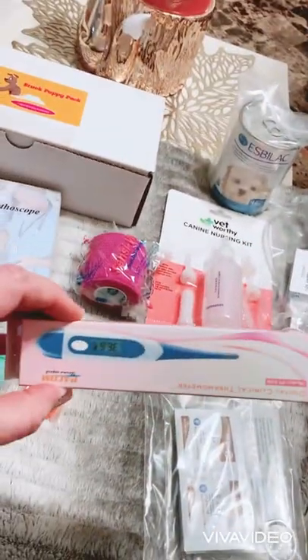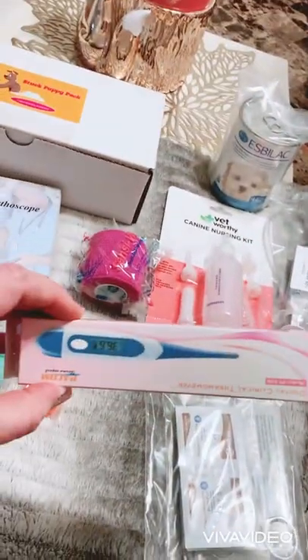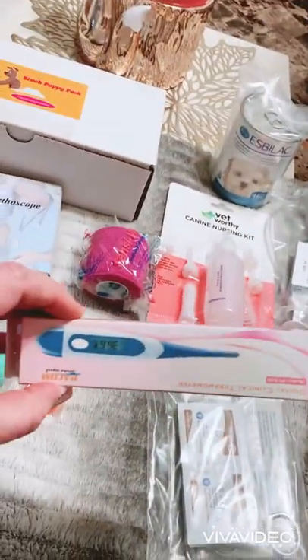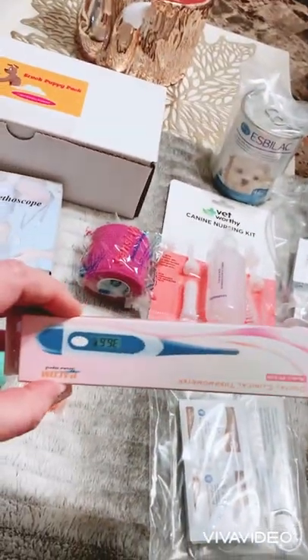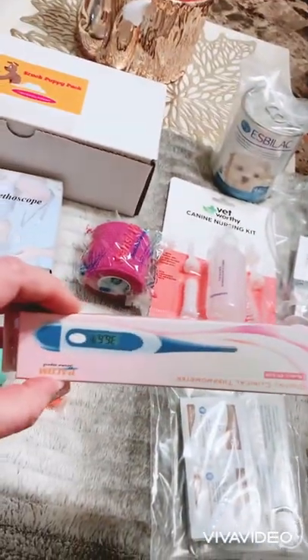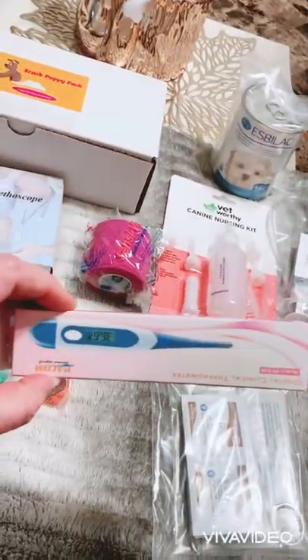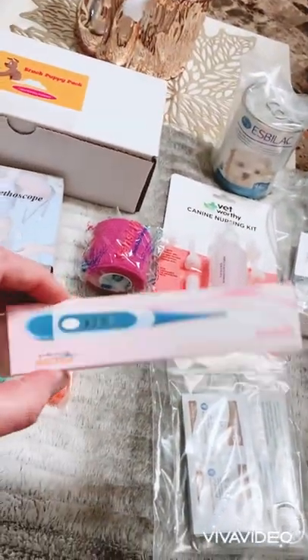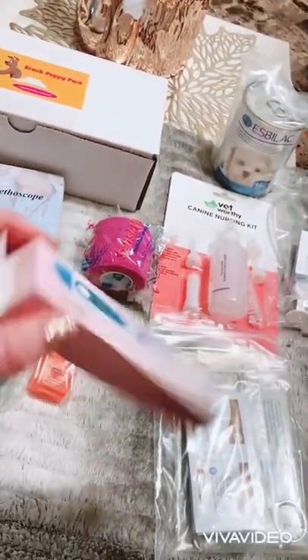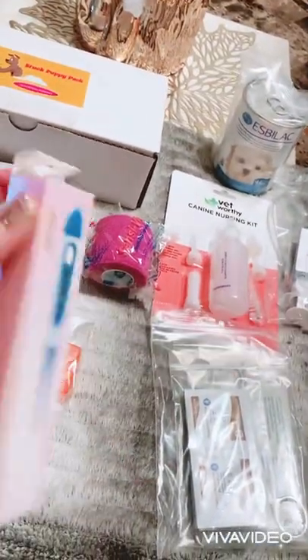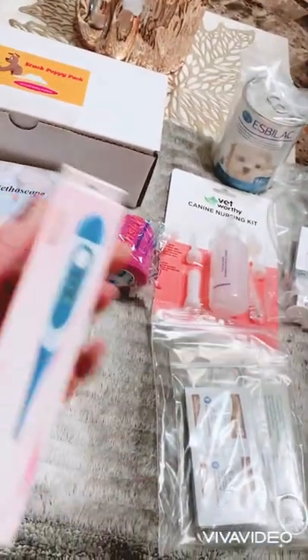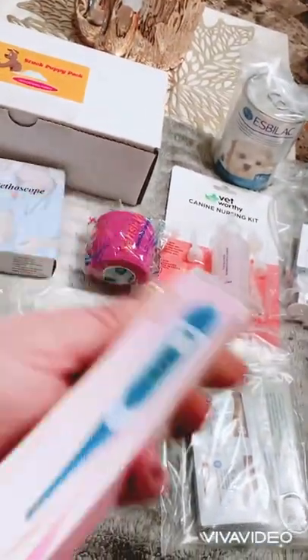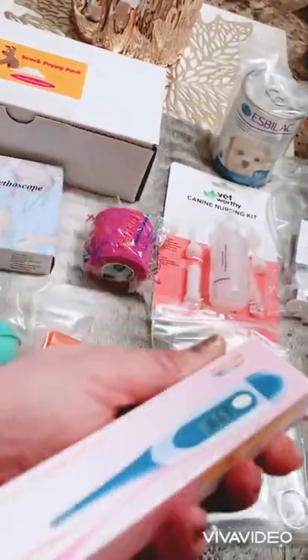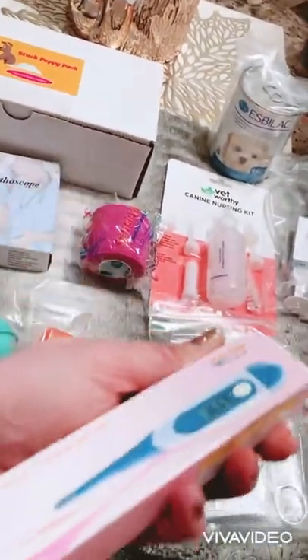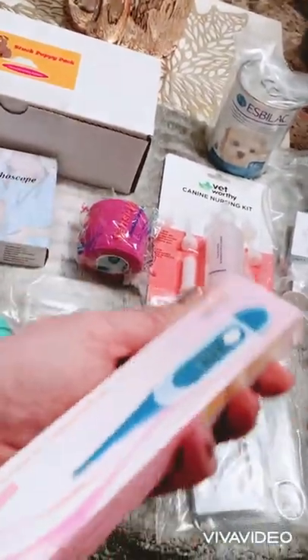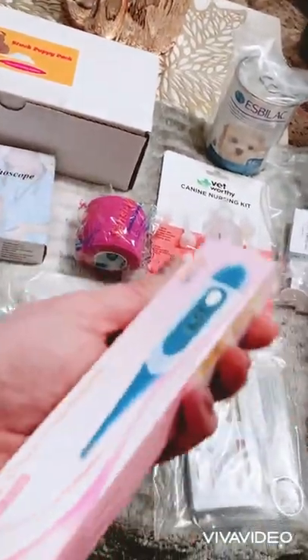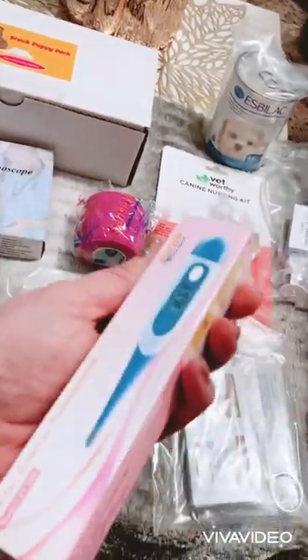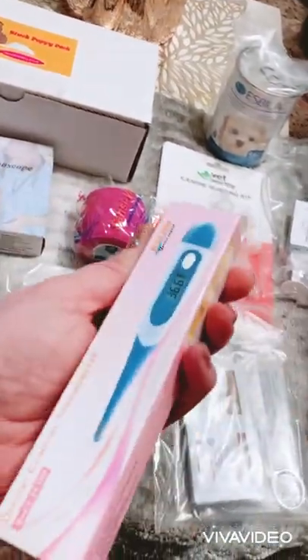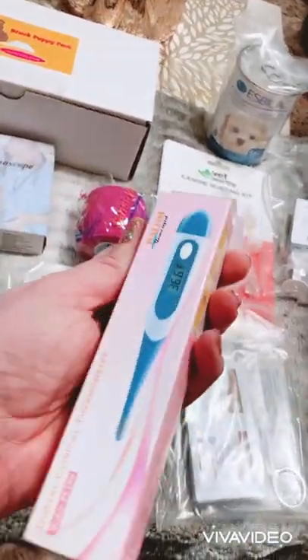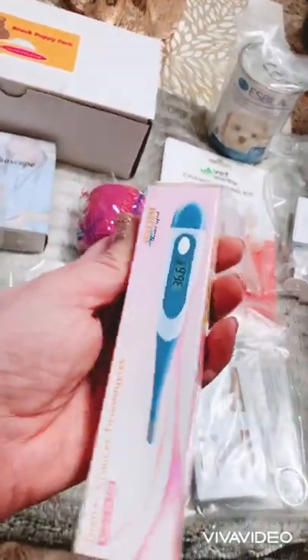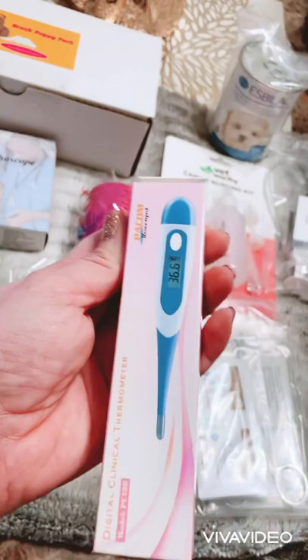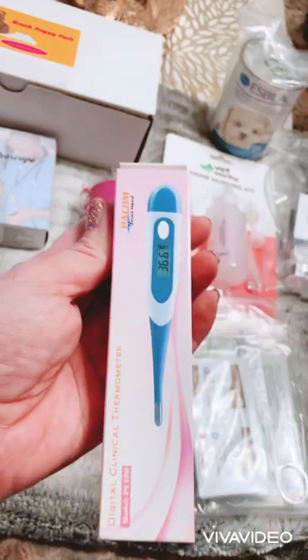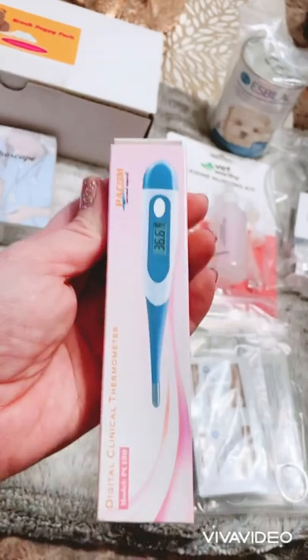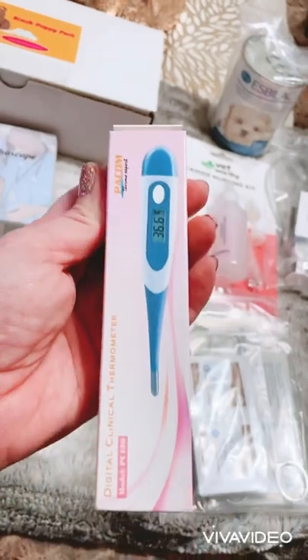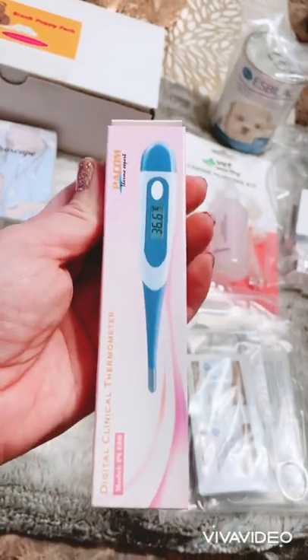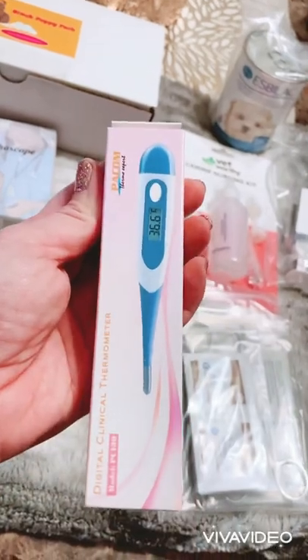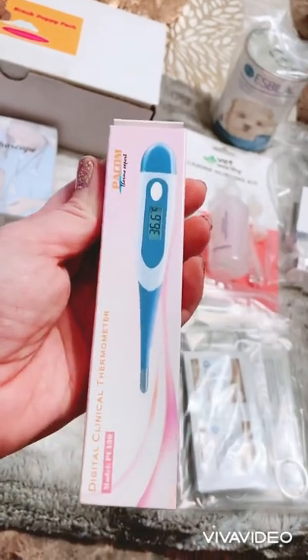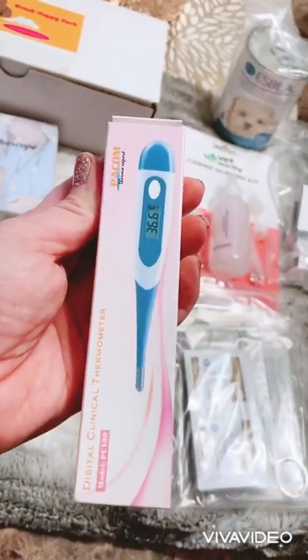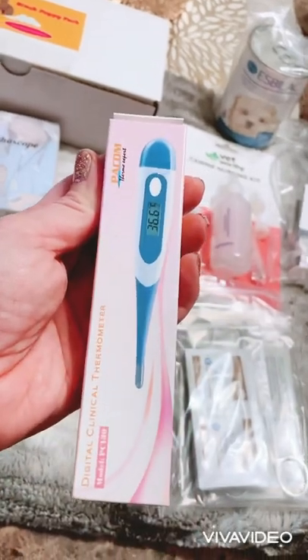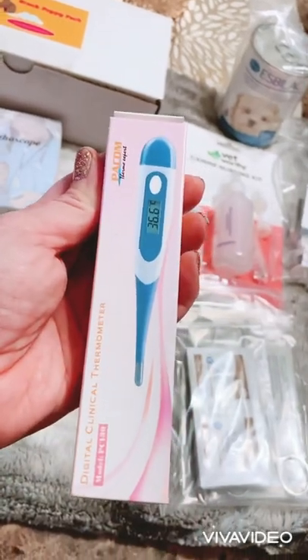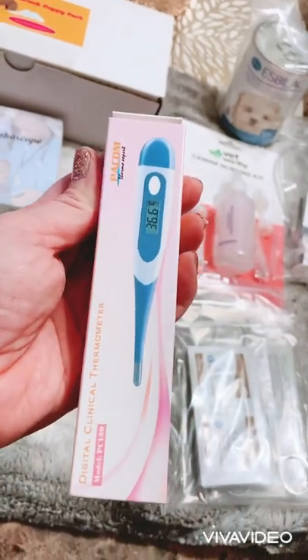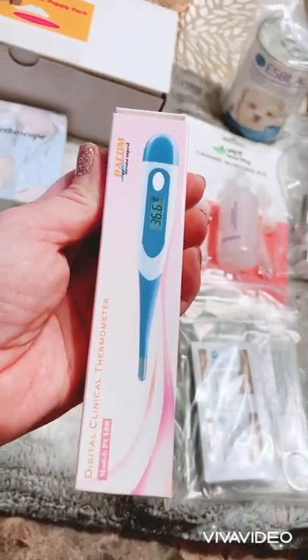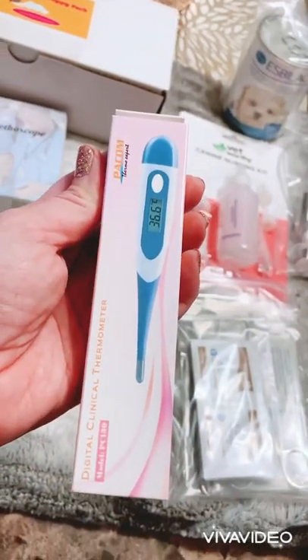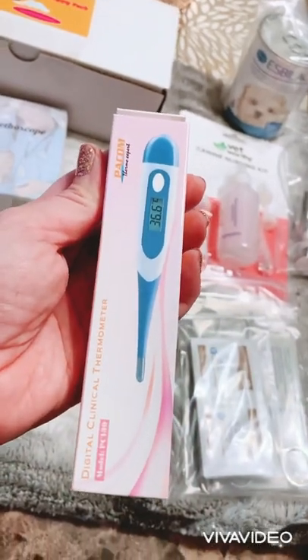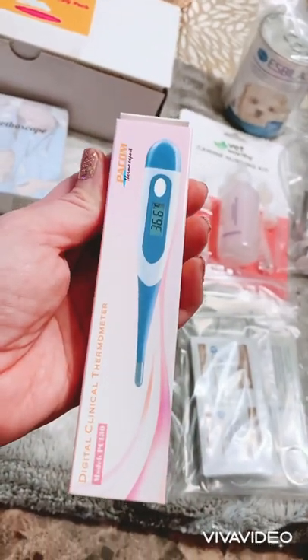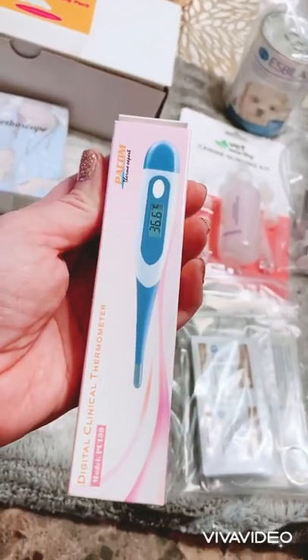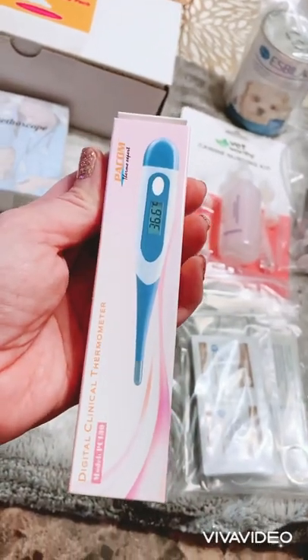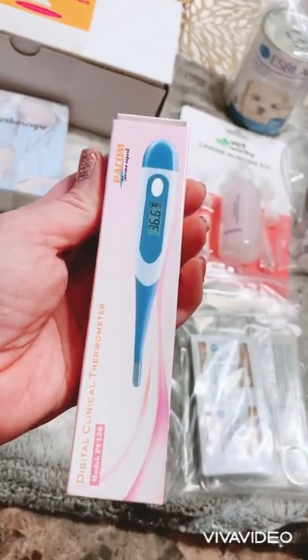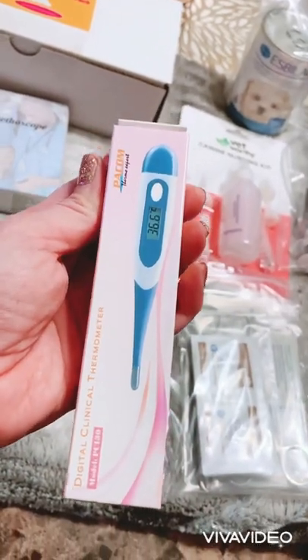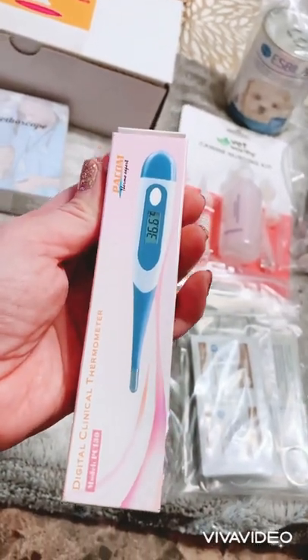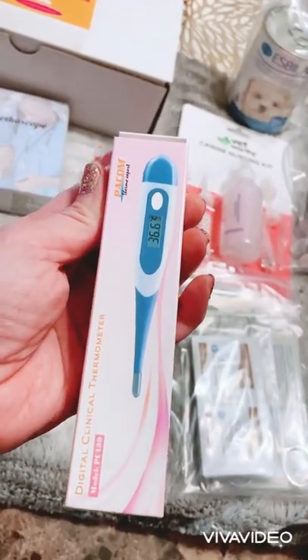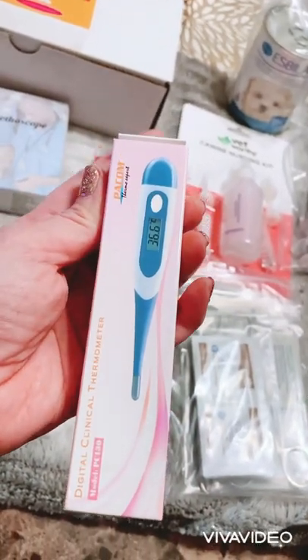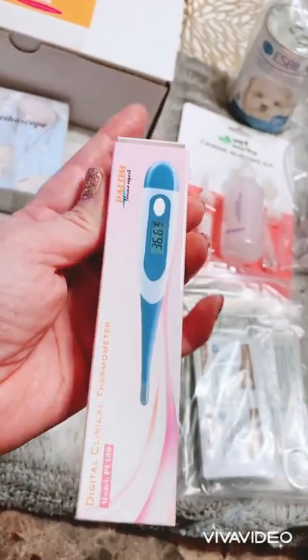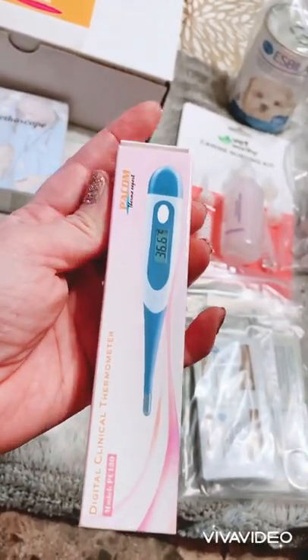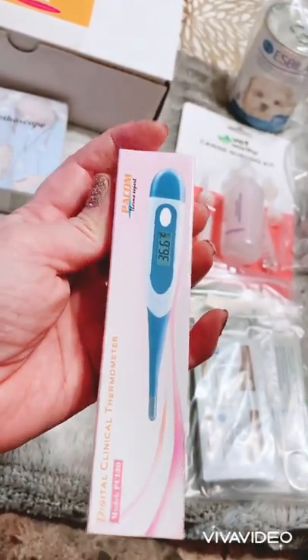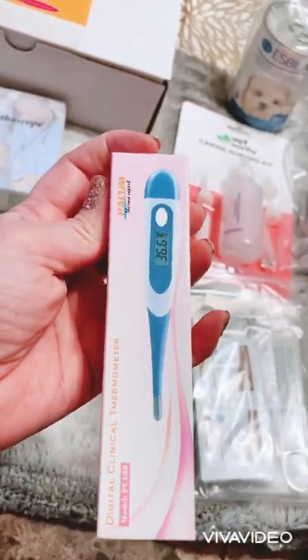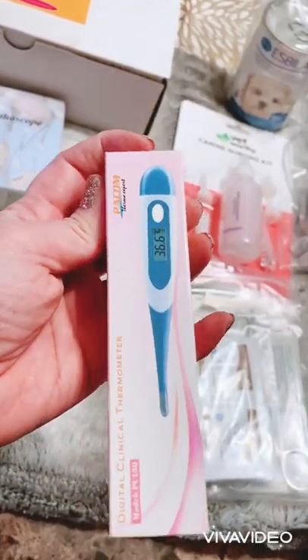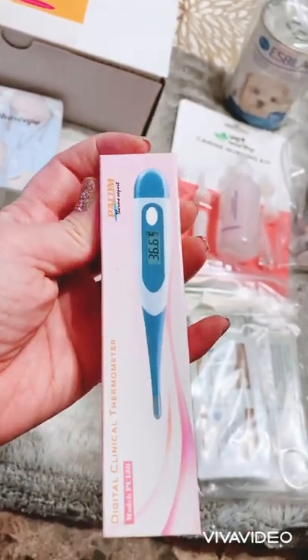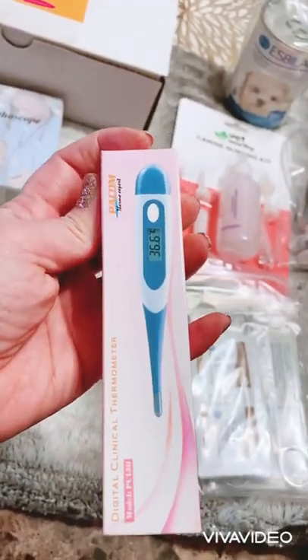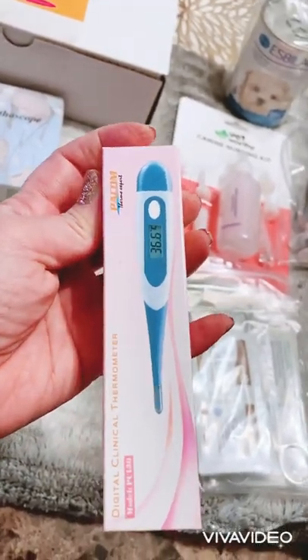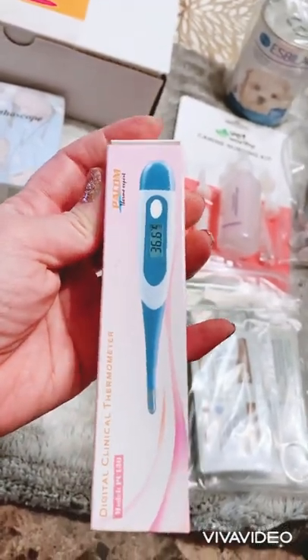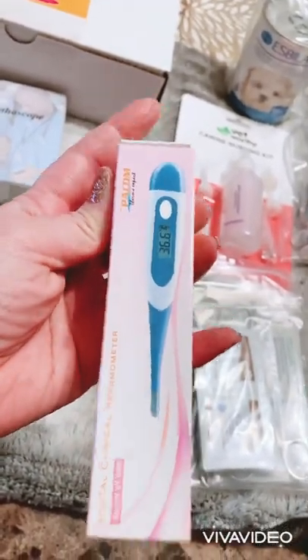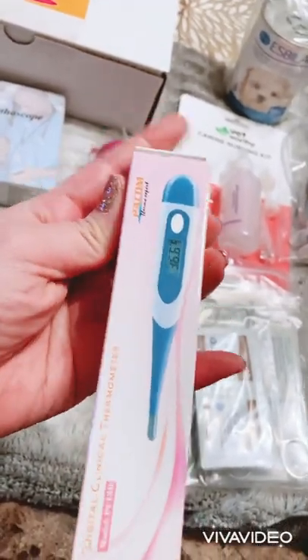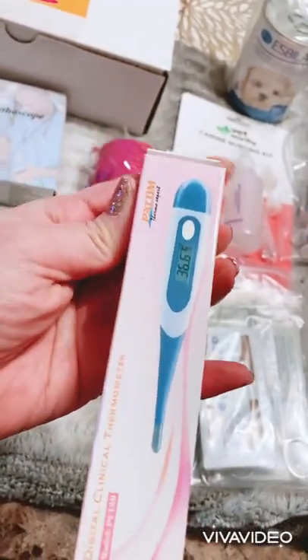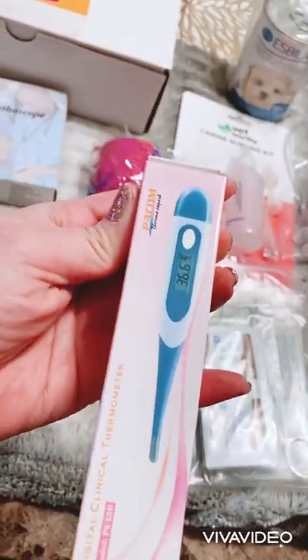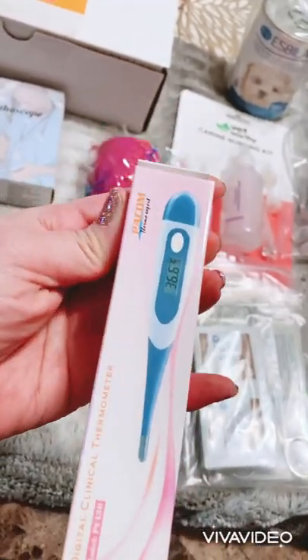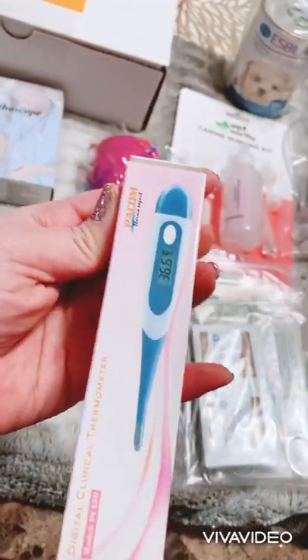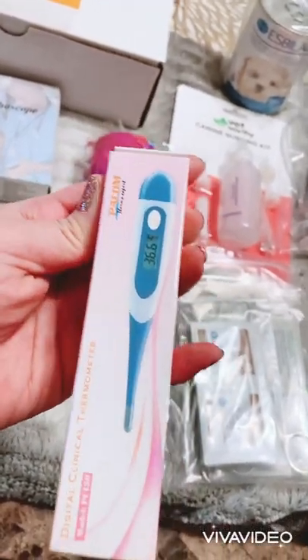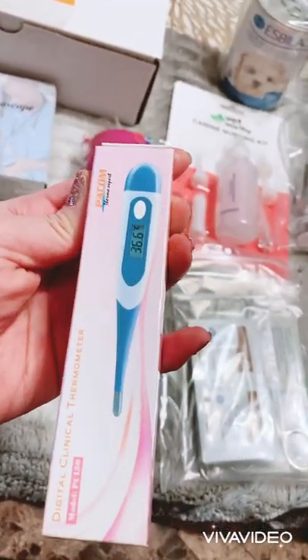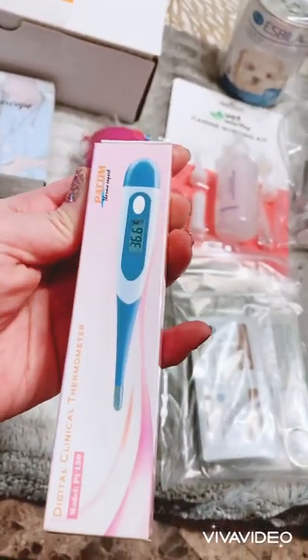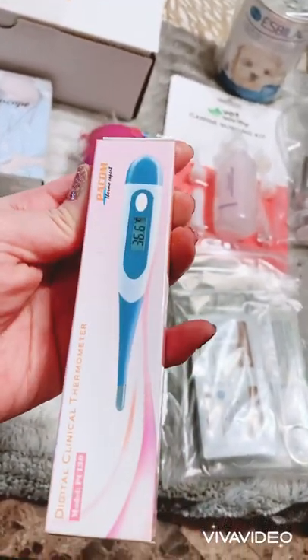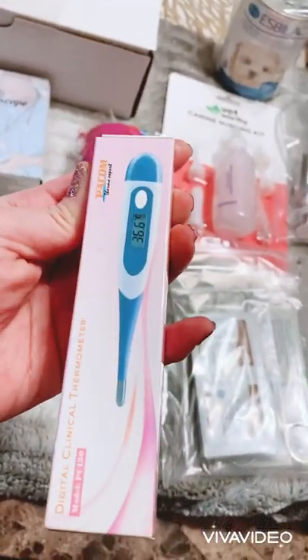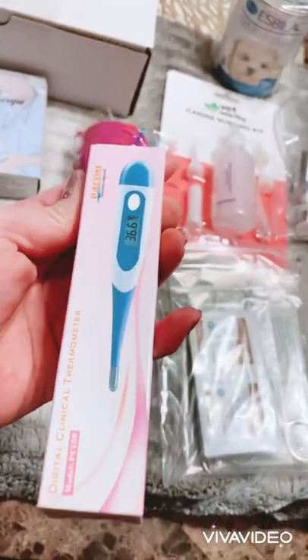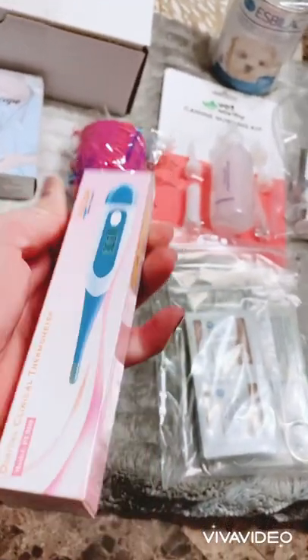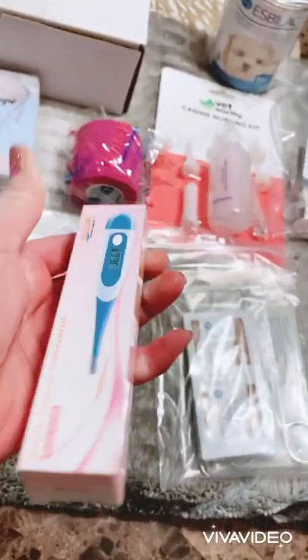This is just a digital thermometer — that's pretty self-explanatory. This will help you take the pup's temperature as well as the mom's.